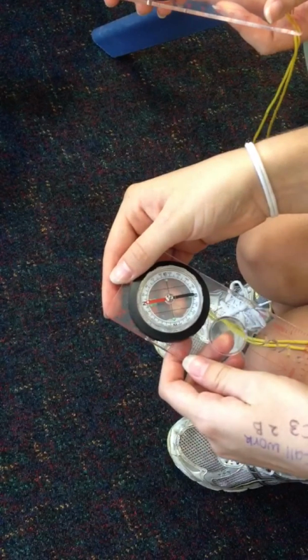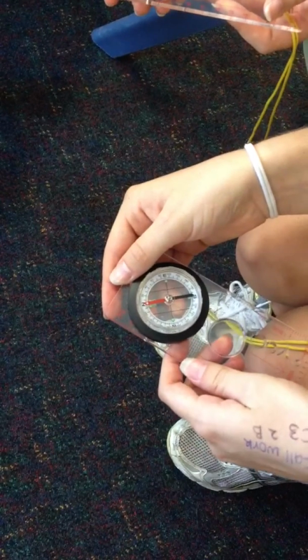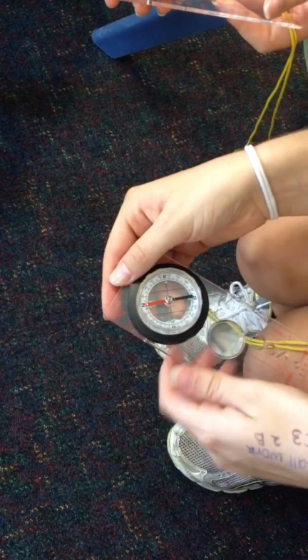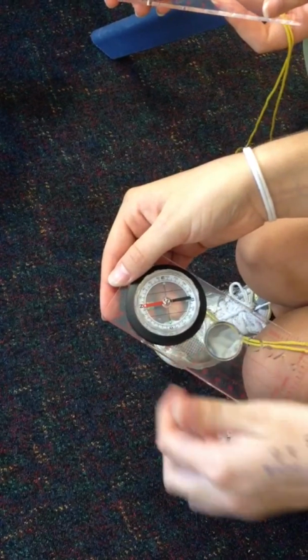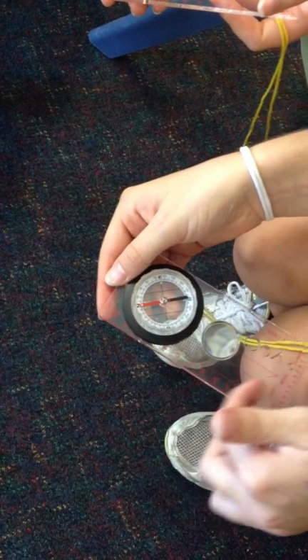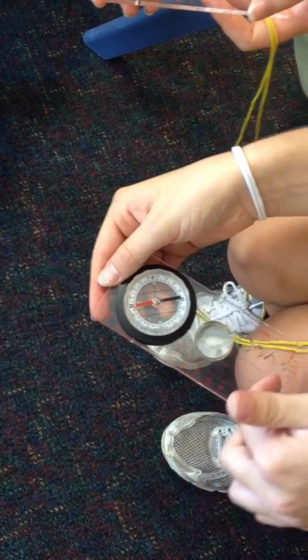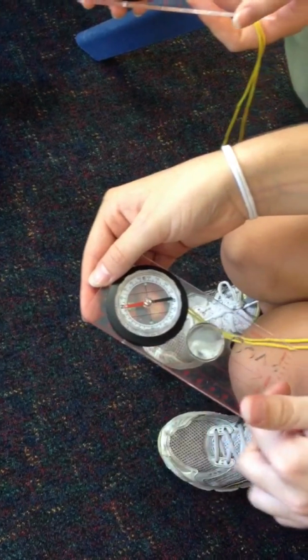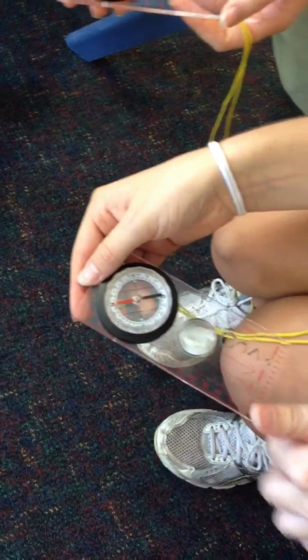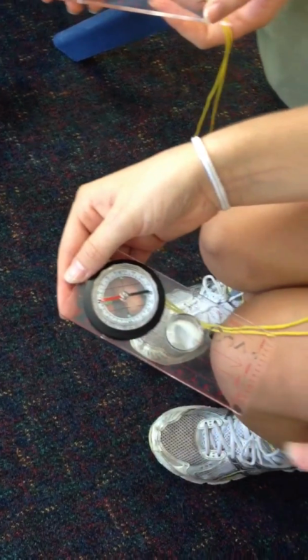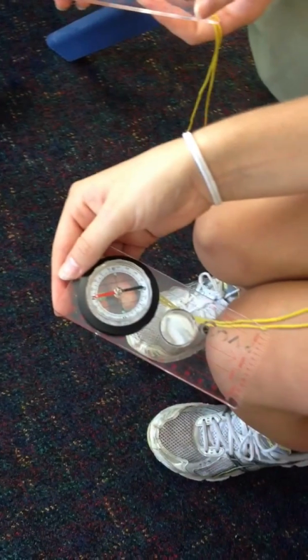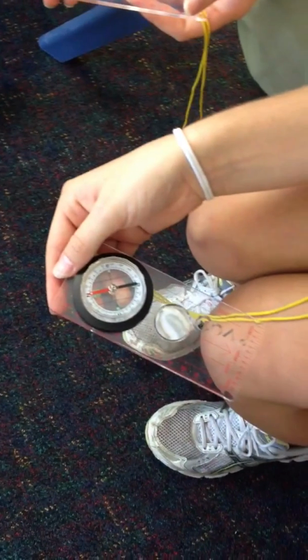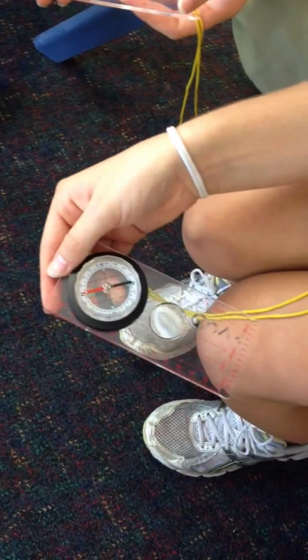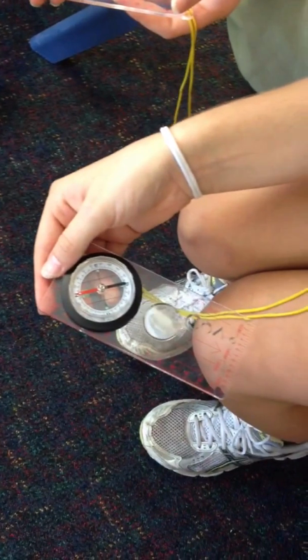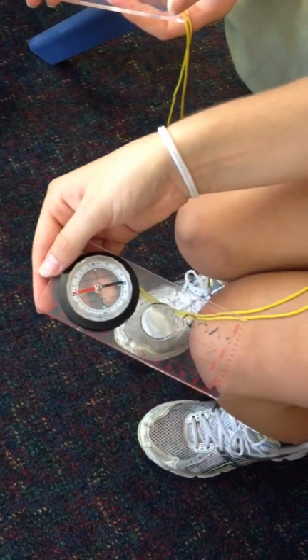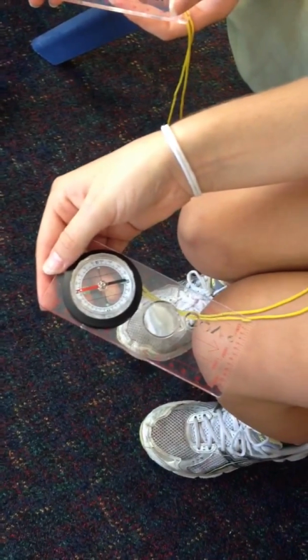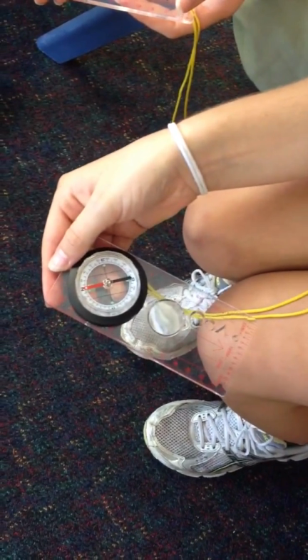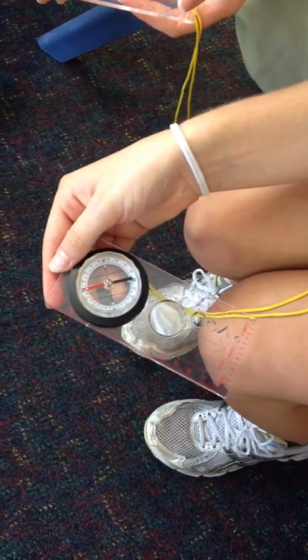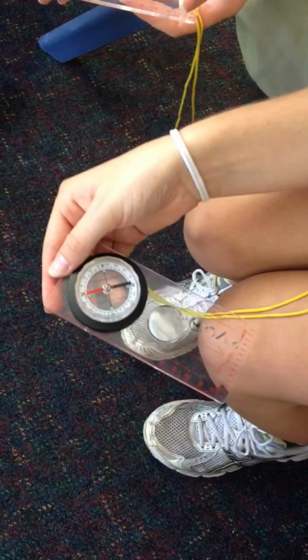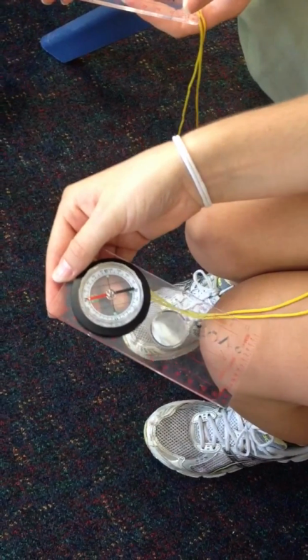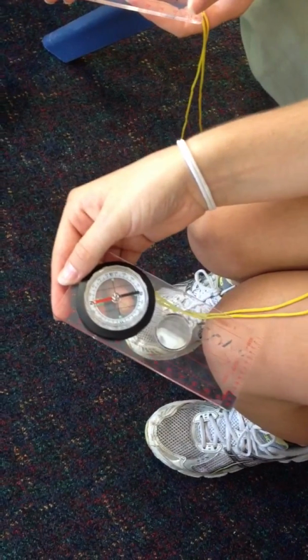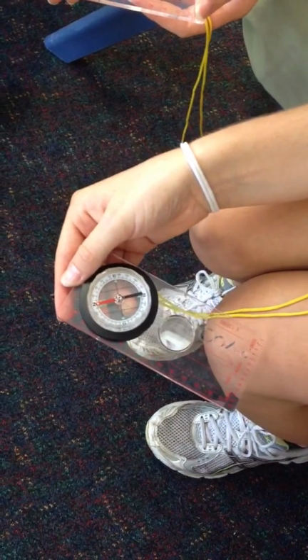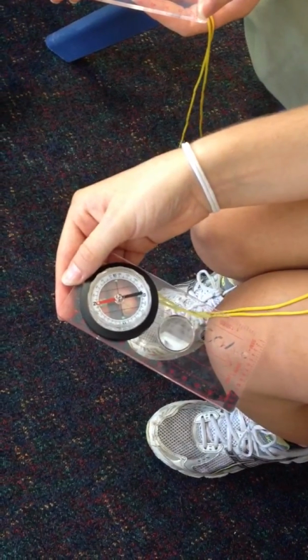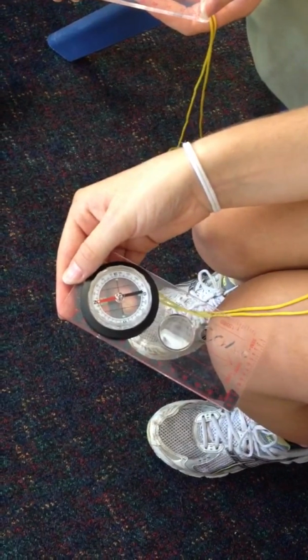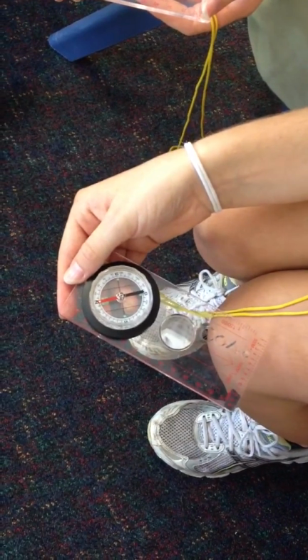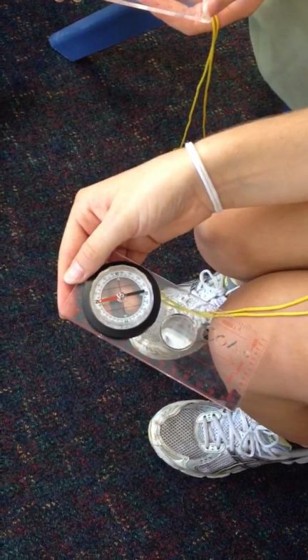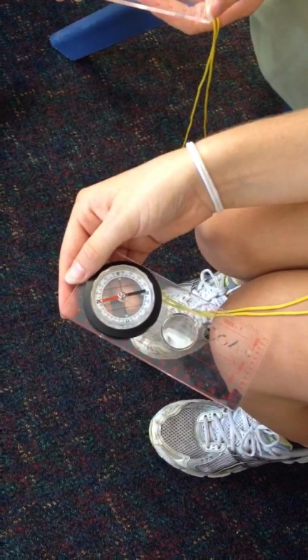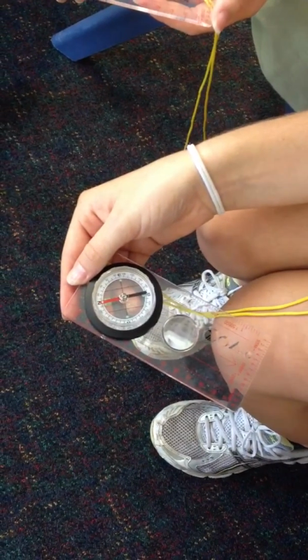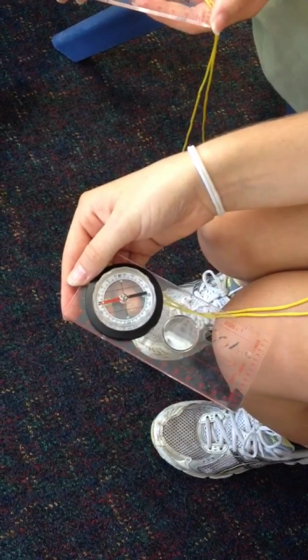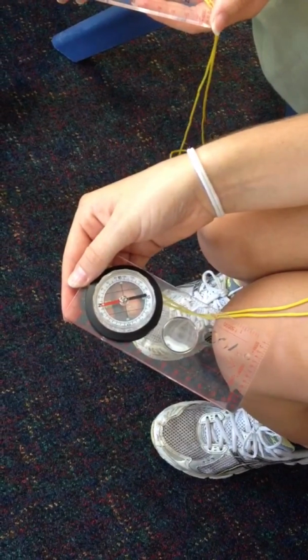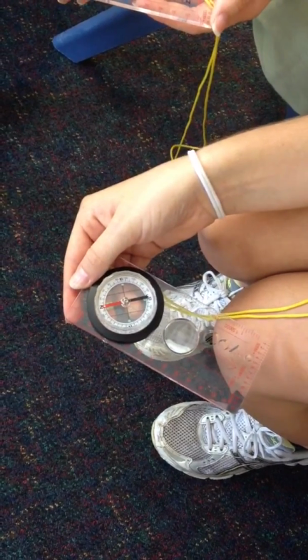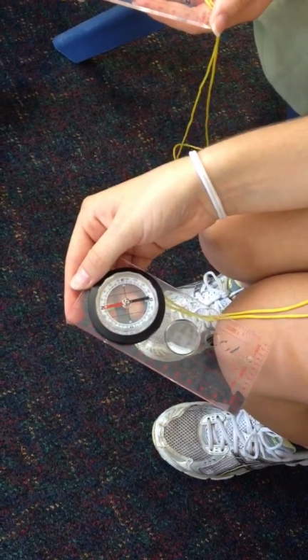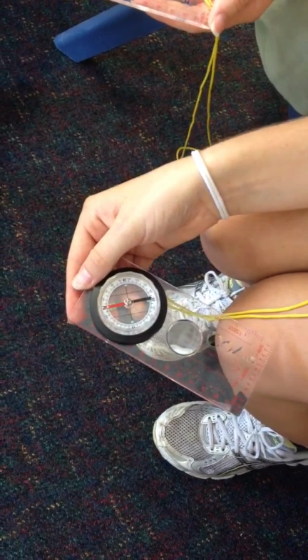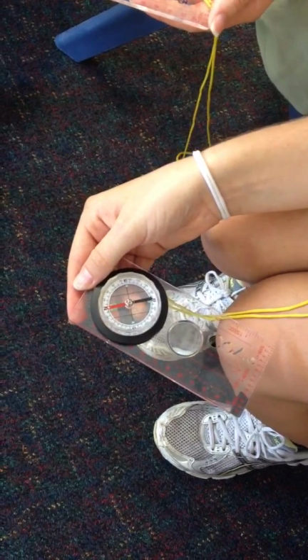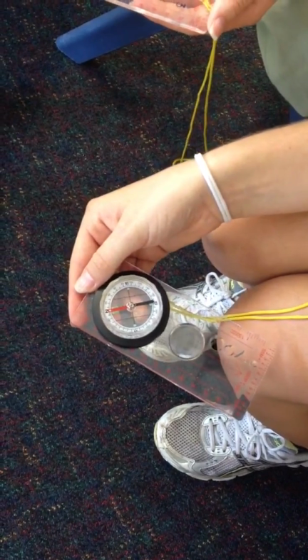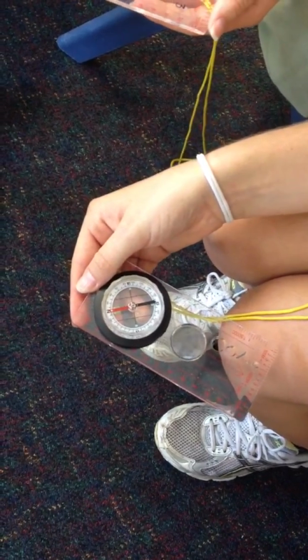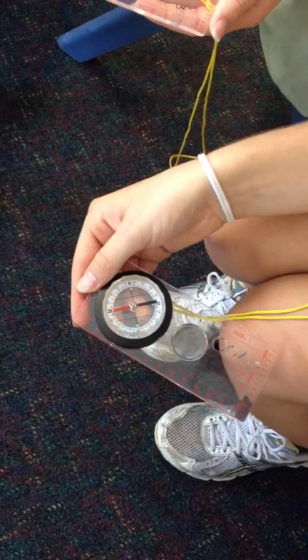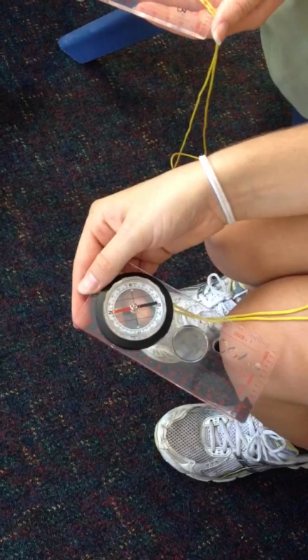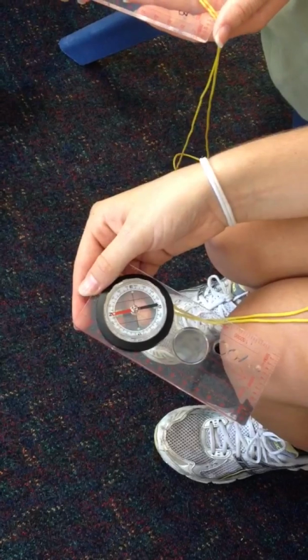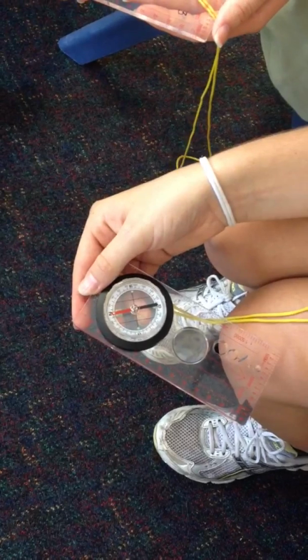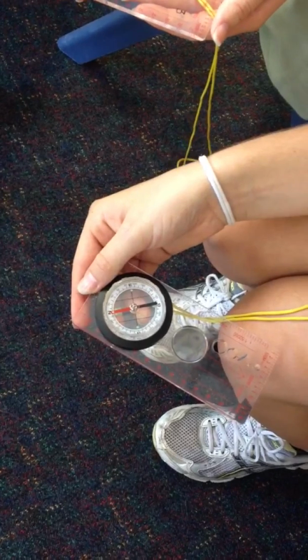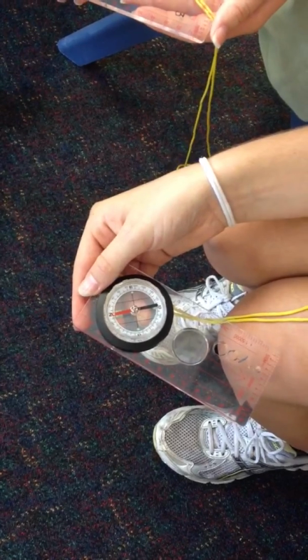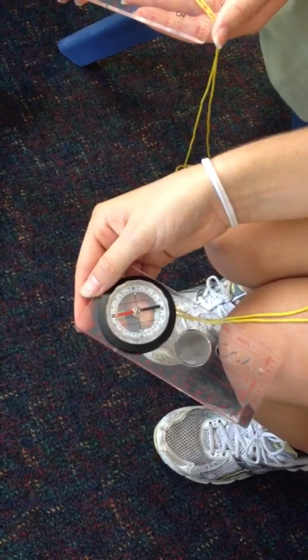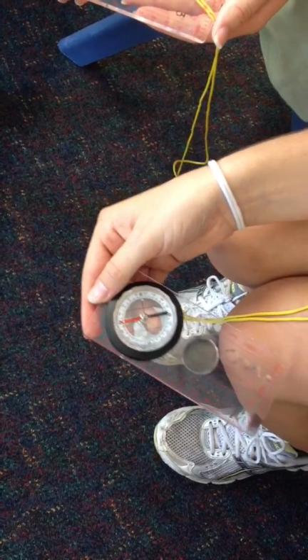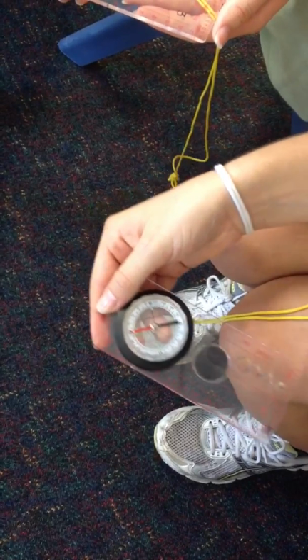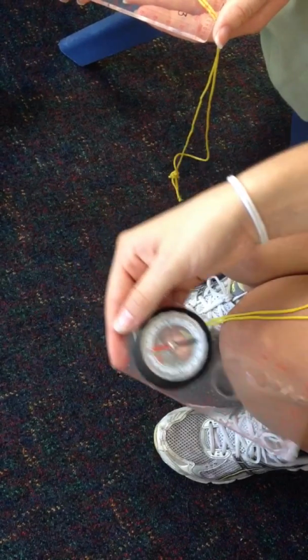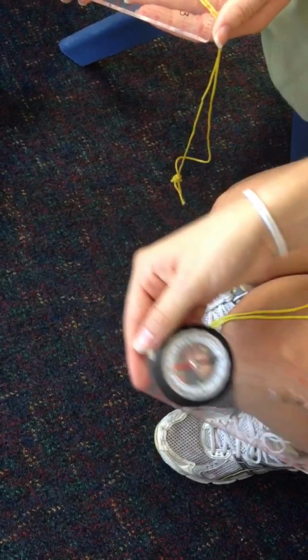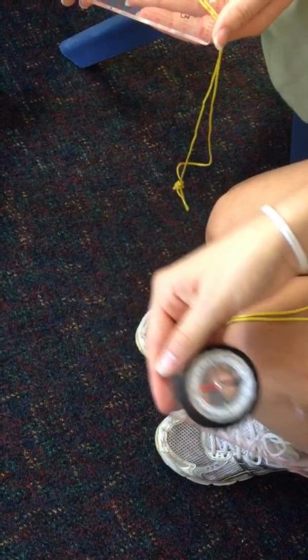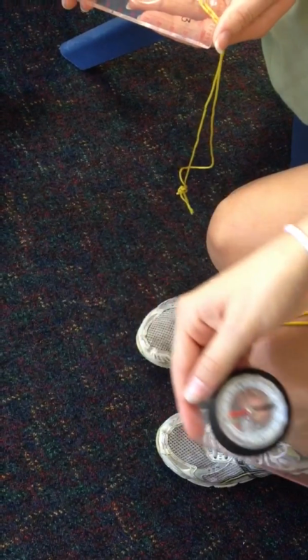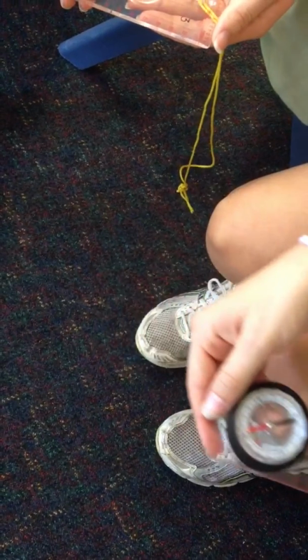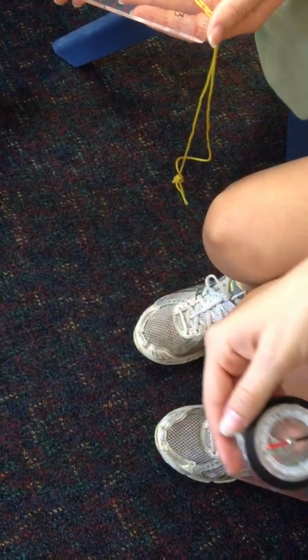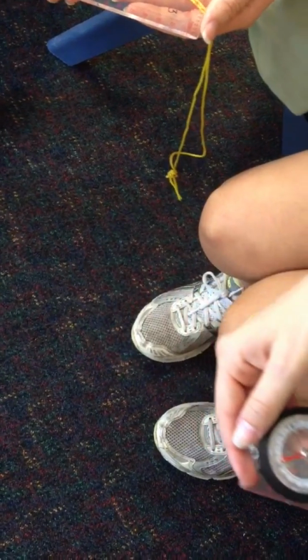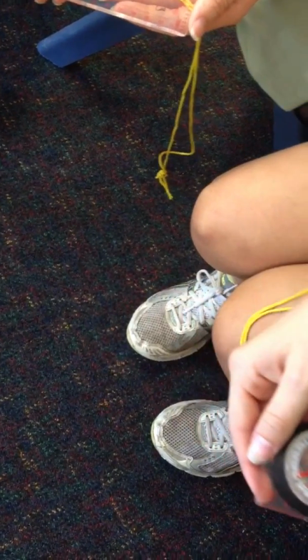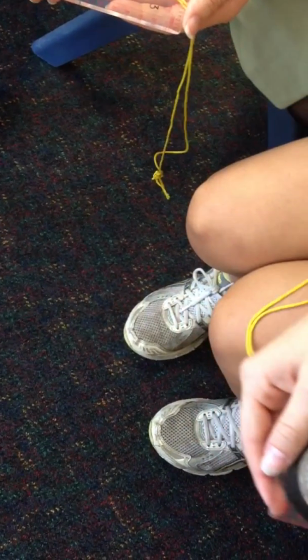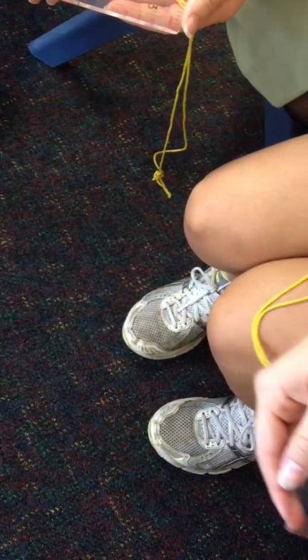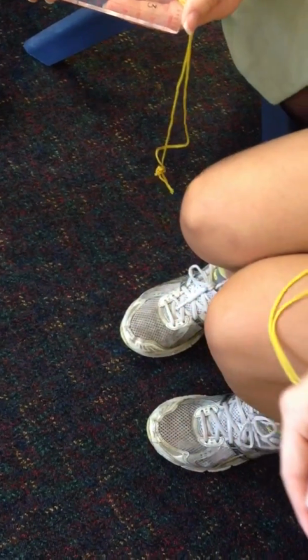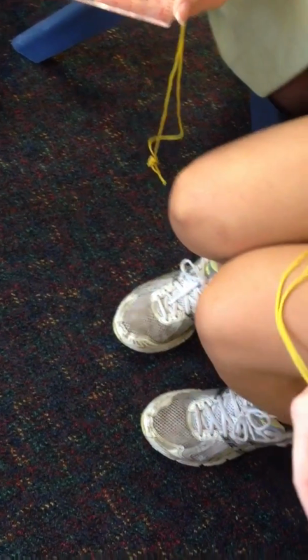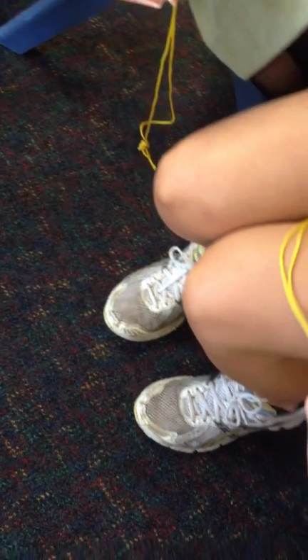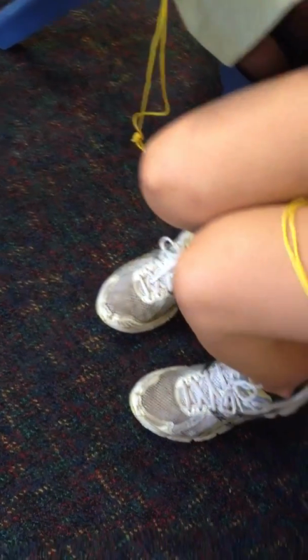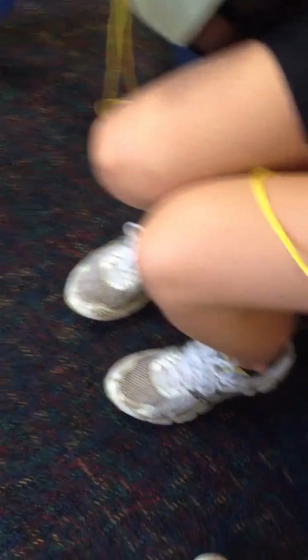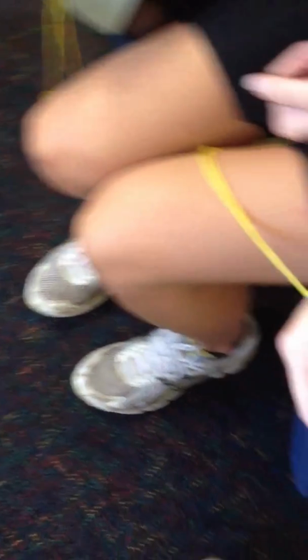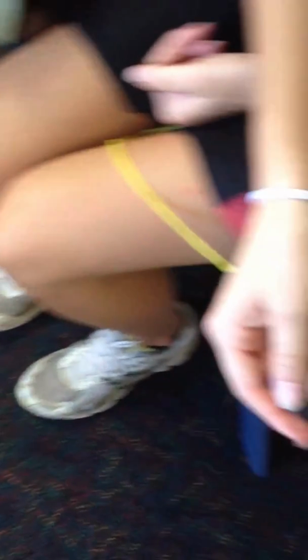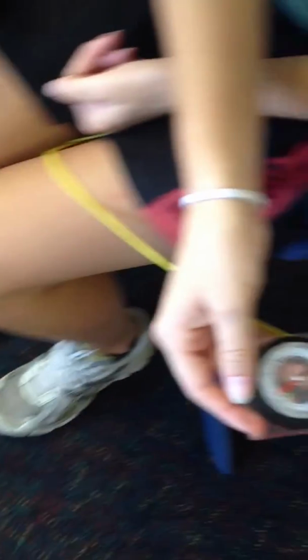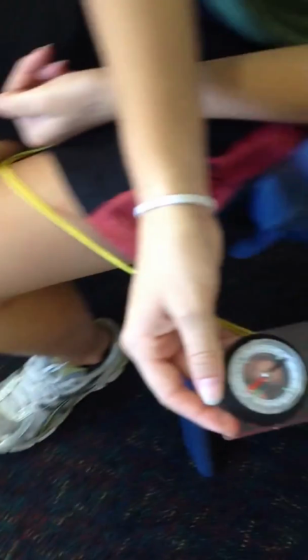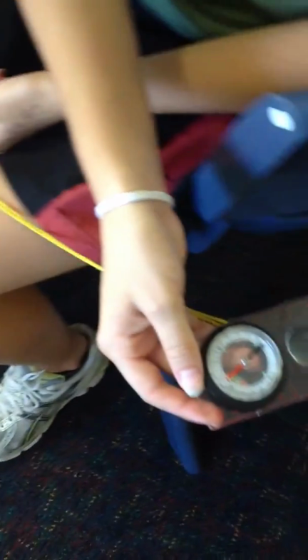That way. We want to walk that way, so just pretend I'm walking right now.